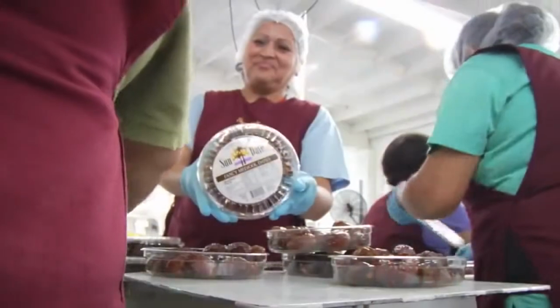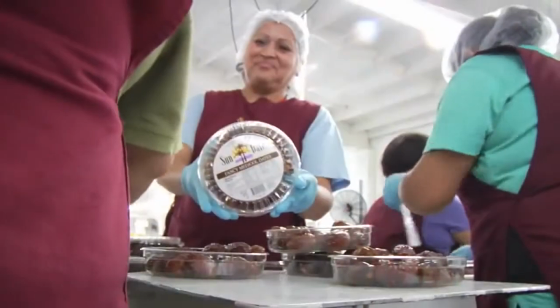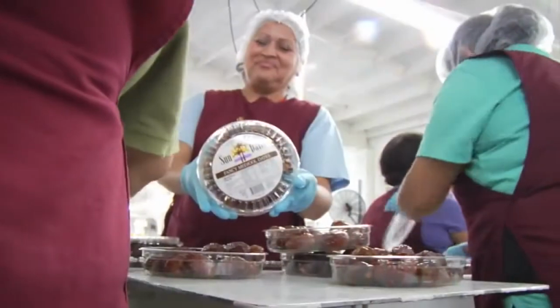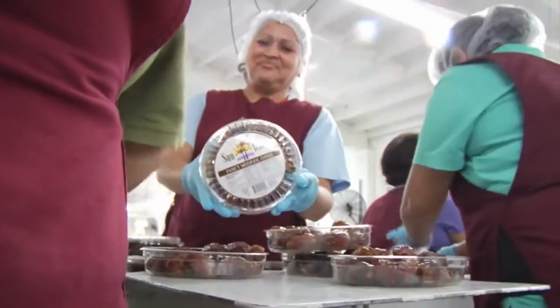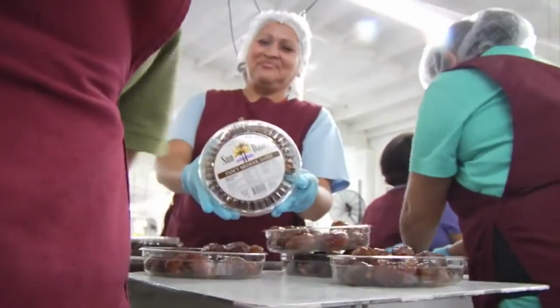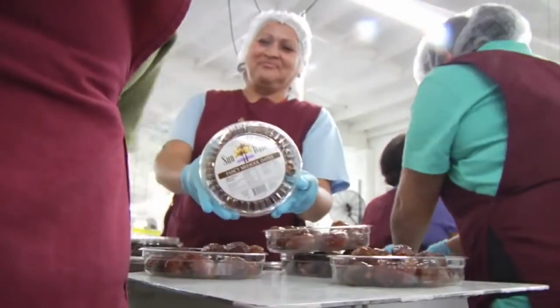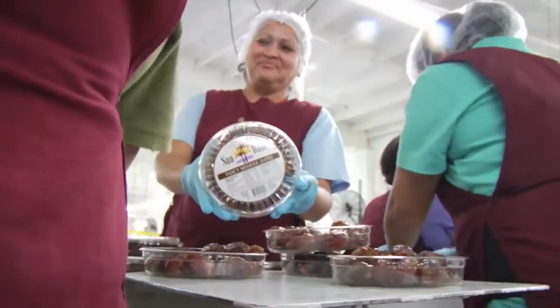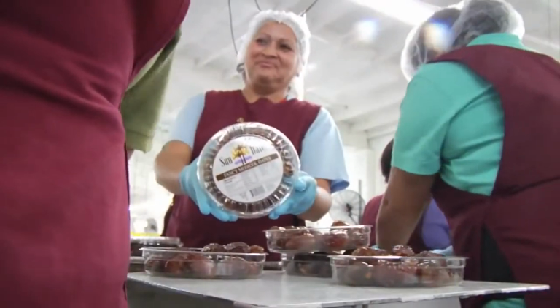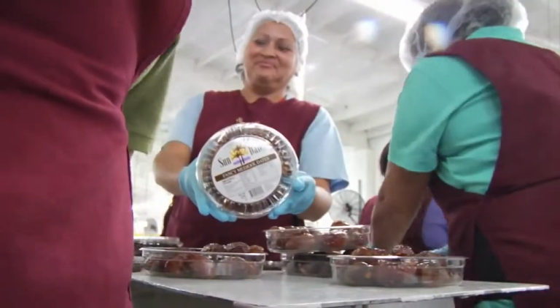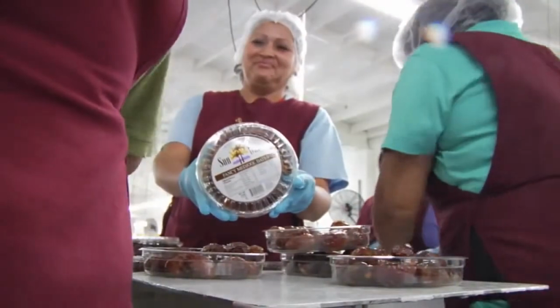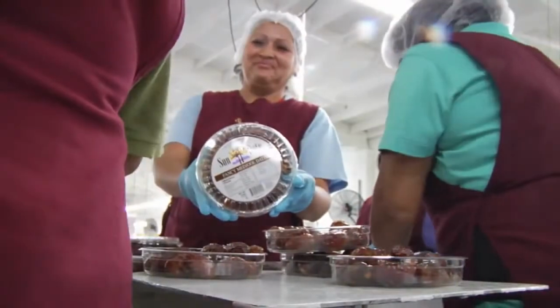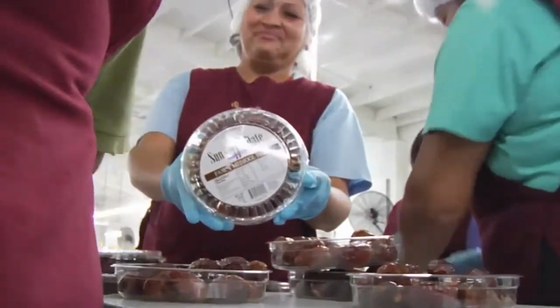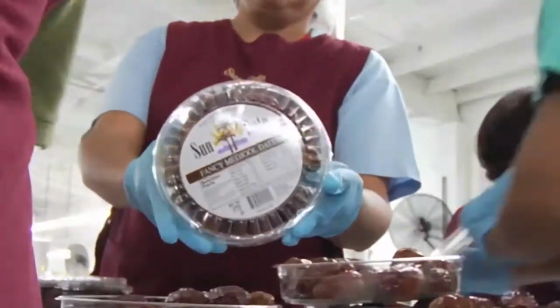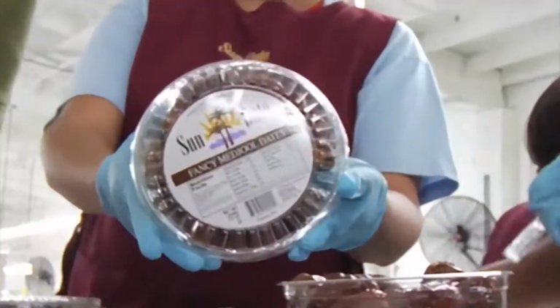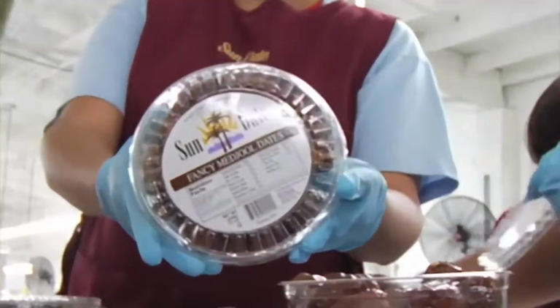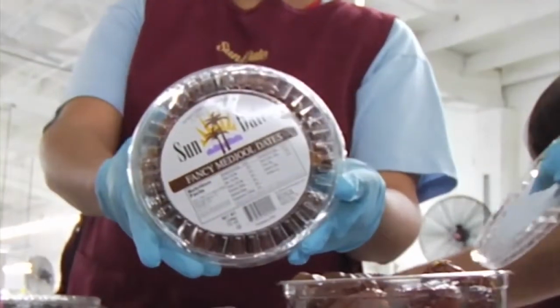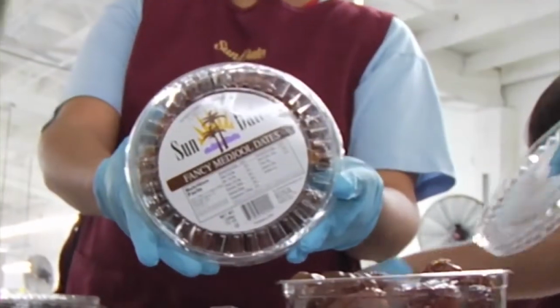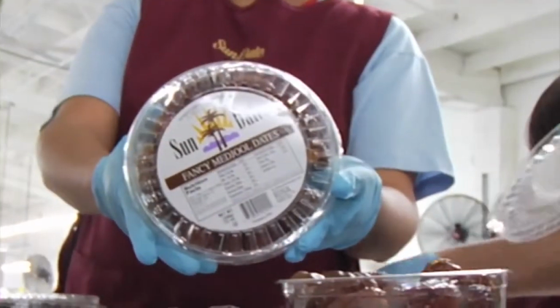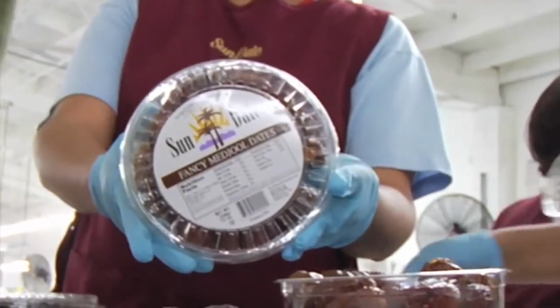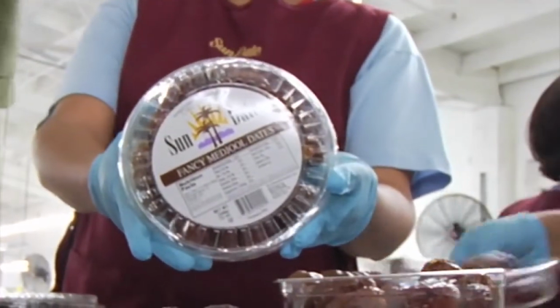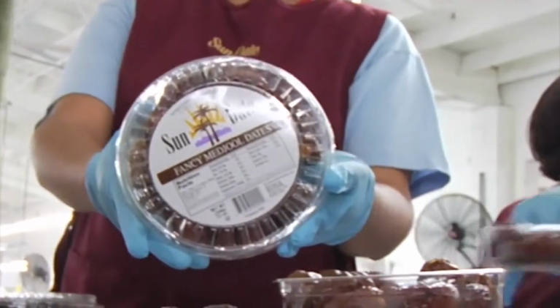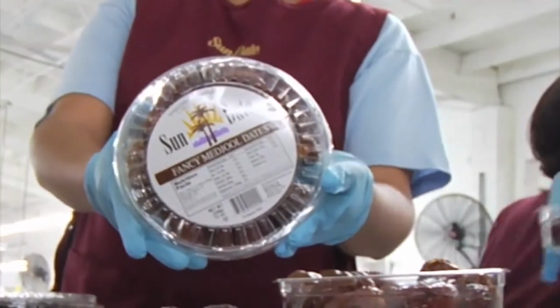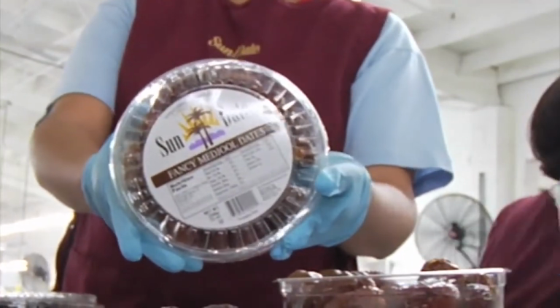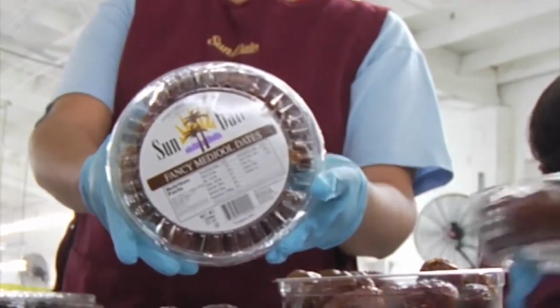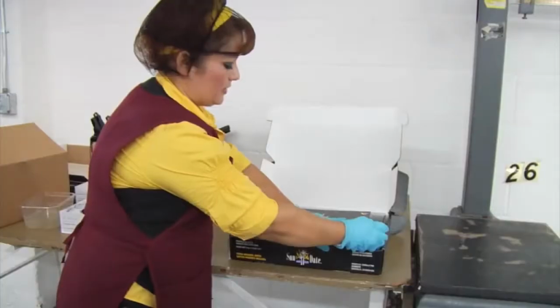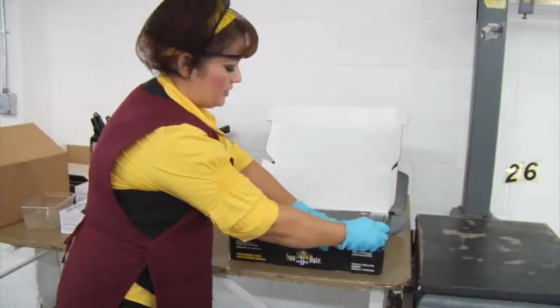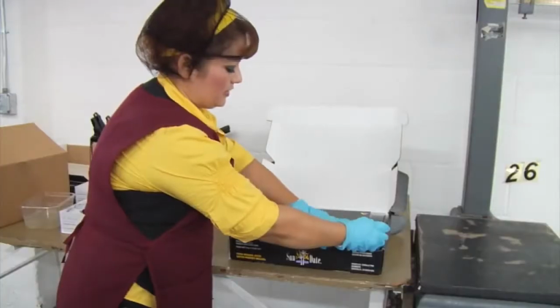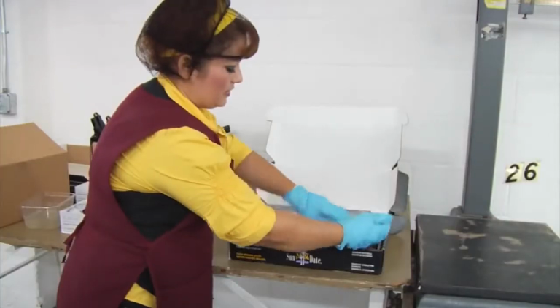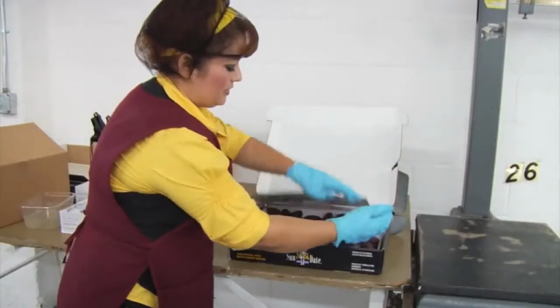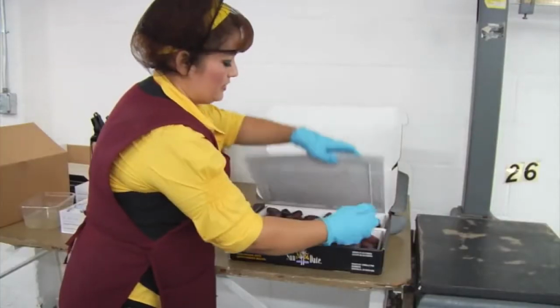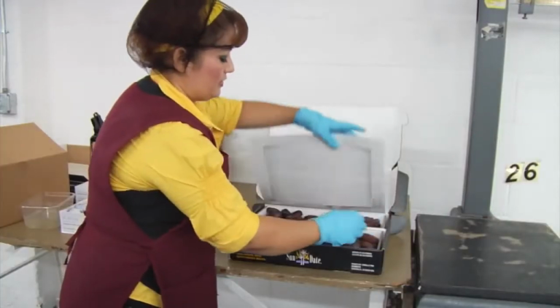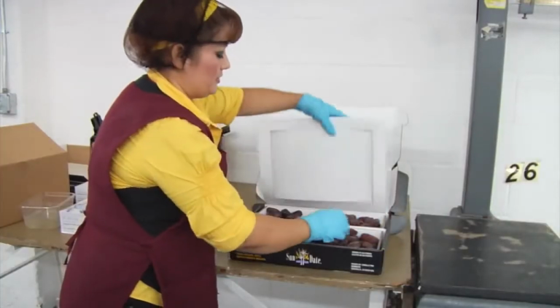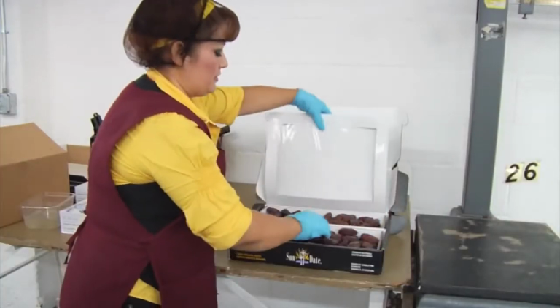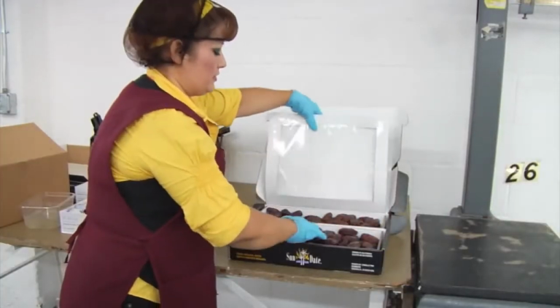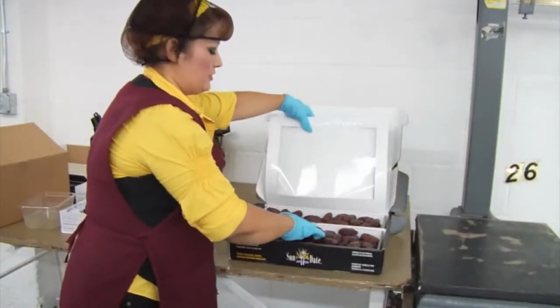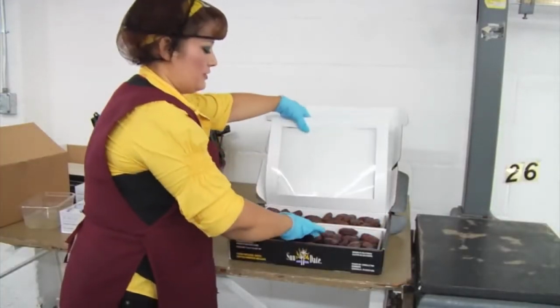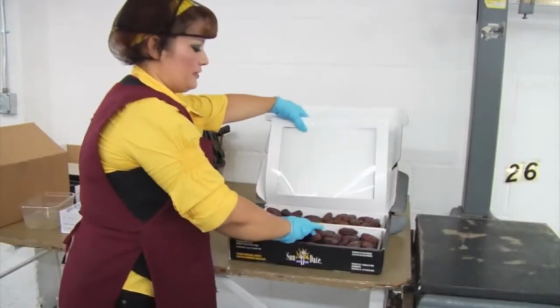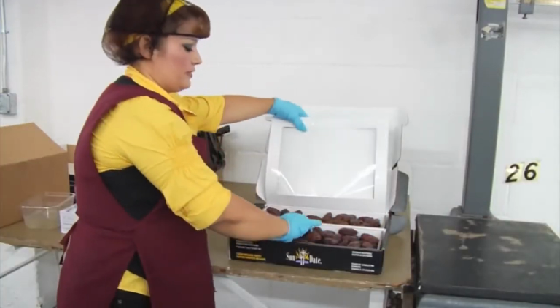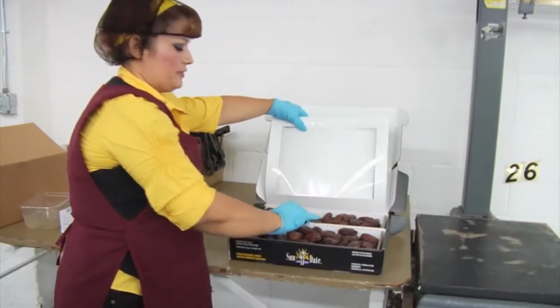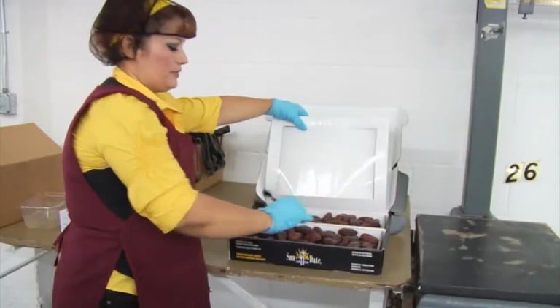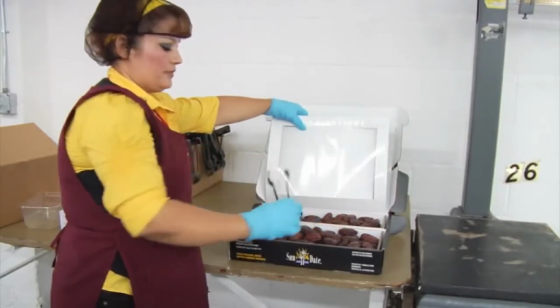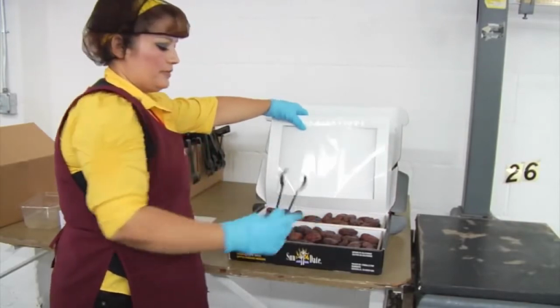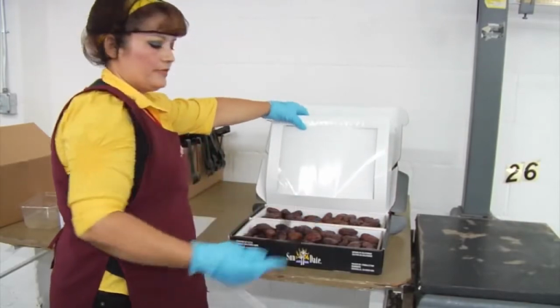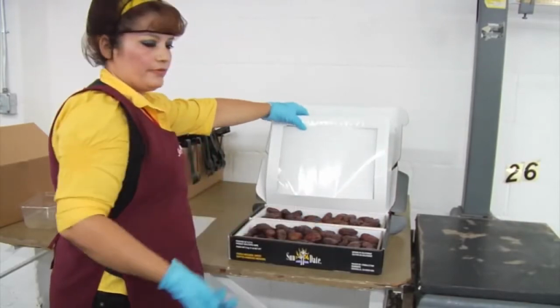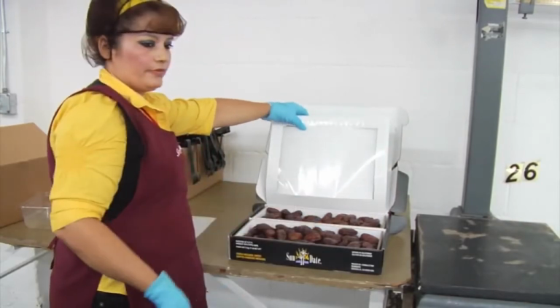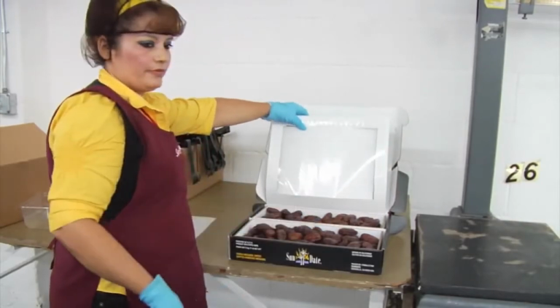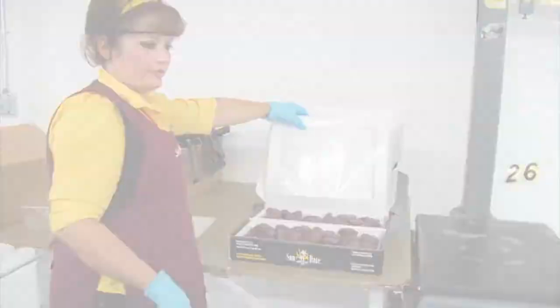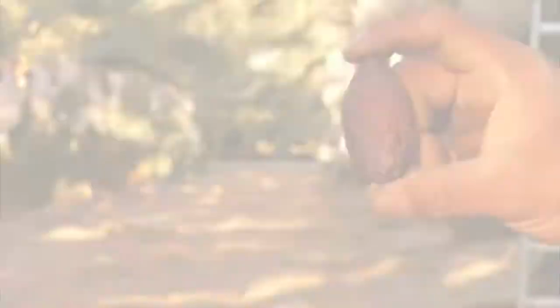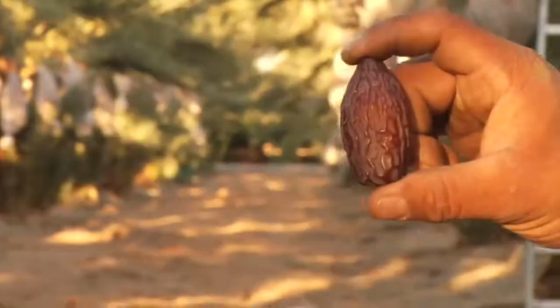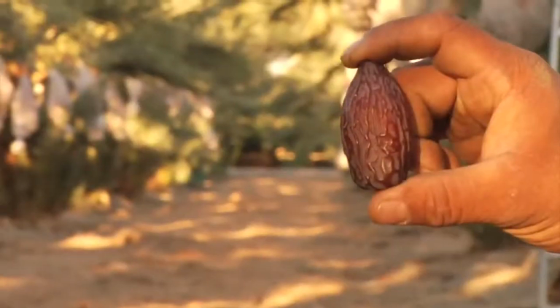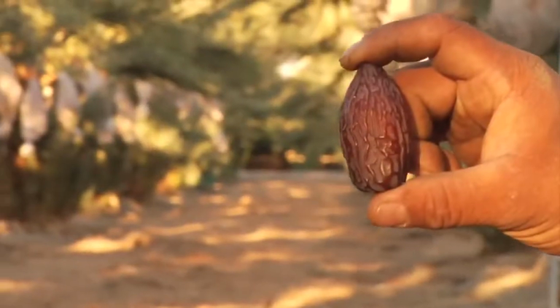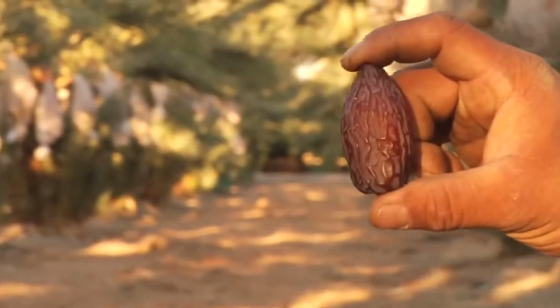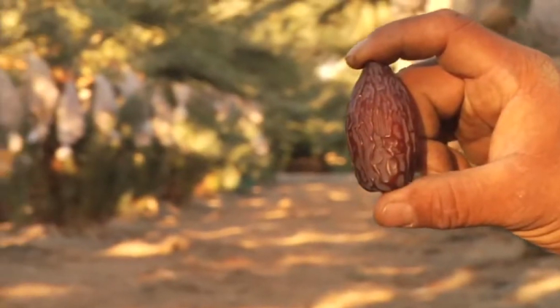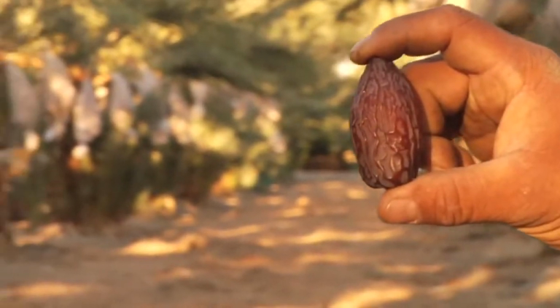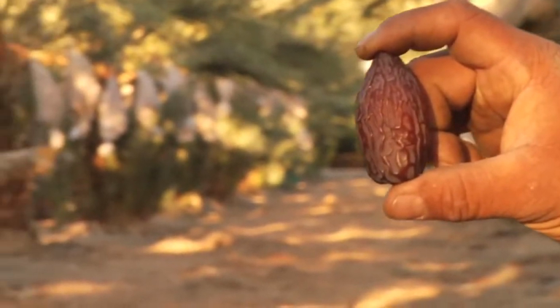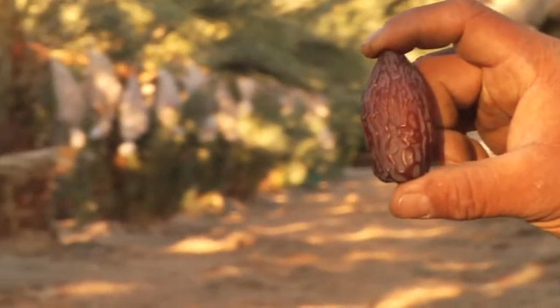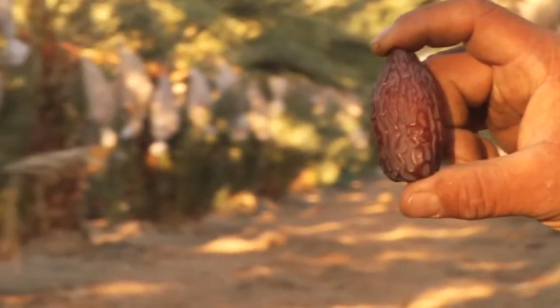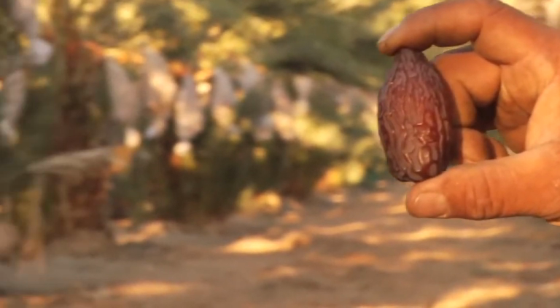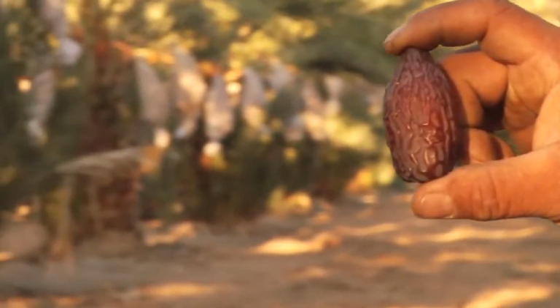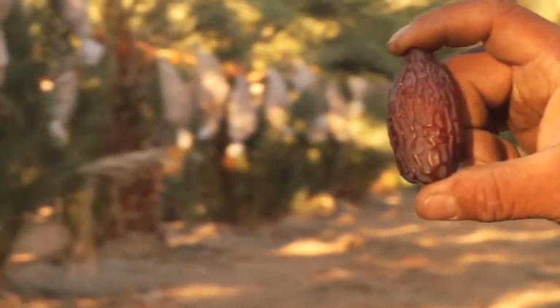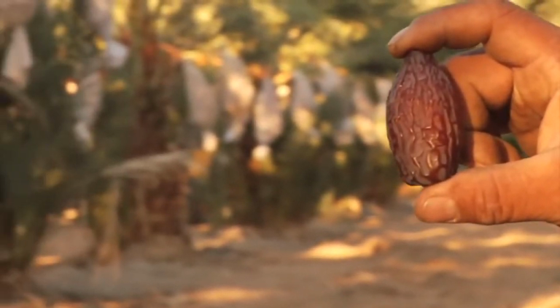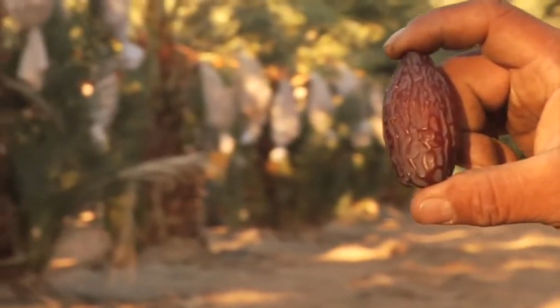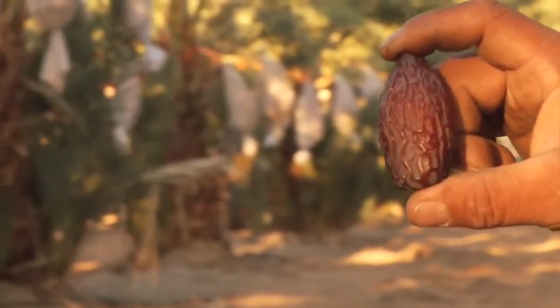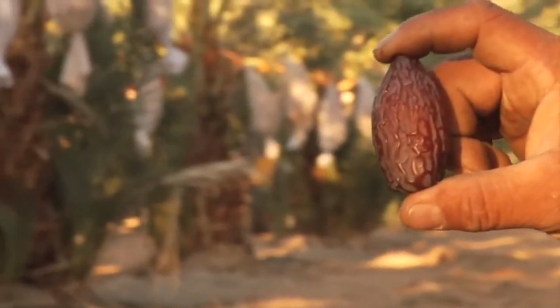The fresh medjool dates come in a variety of packaging, including clamshells and bulk packs. That's a wrap for this edition of Behind the Greens.